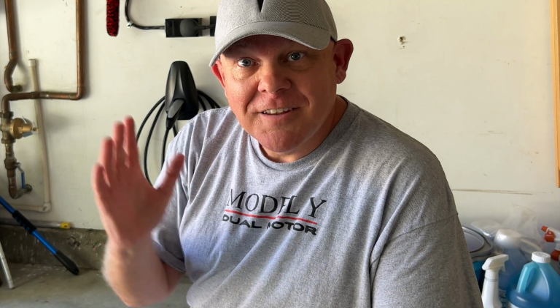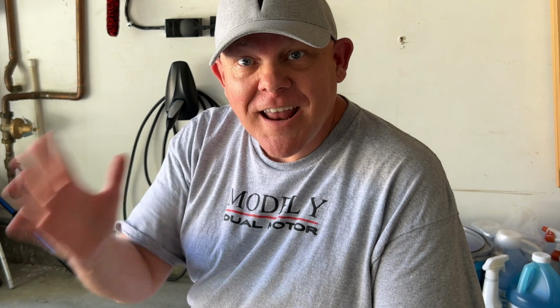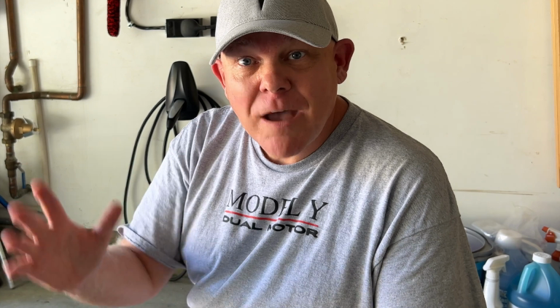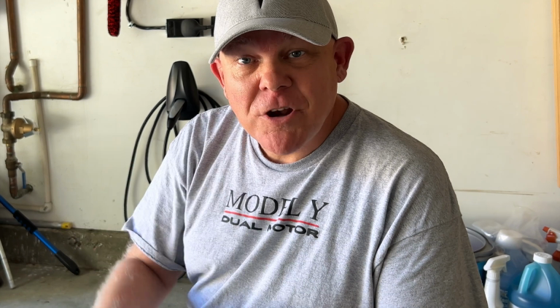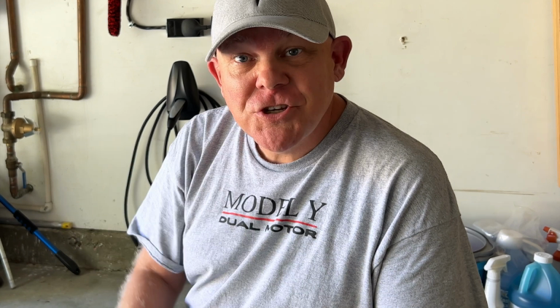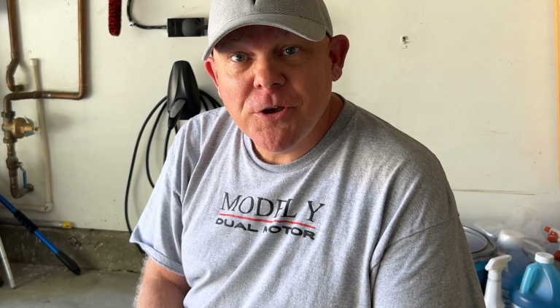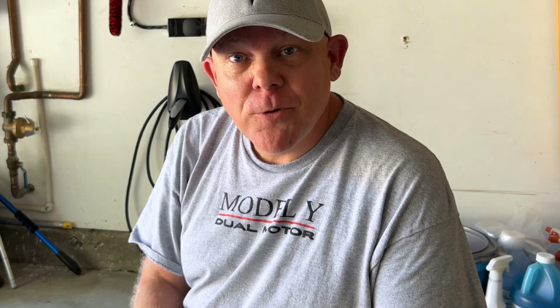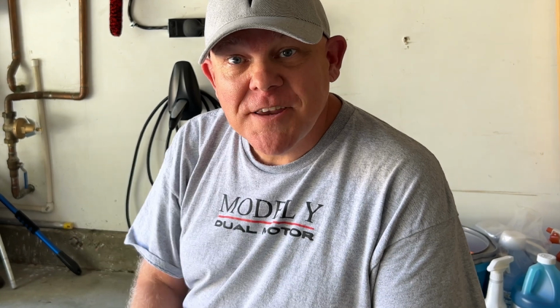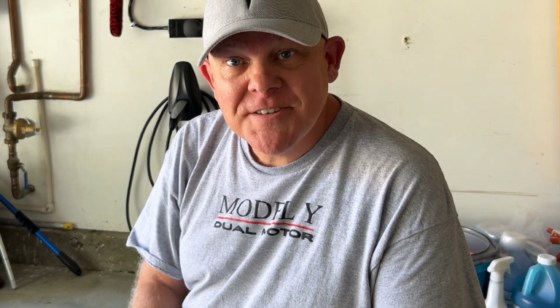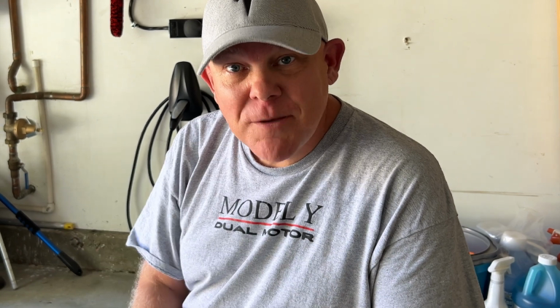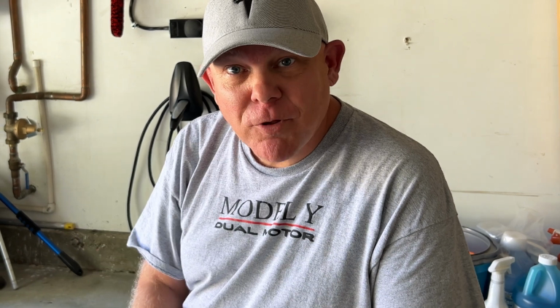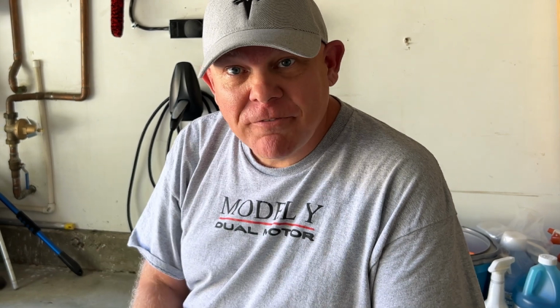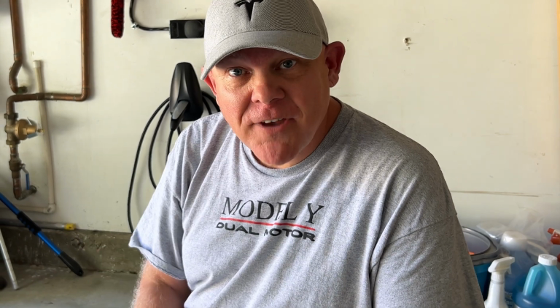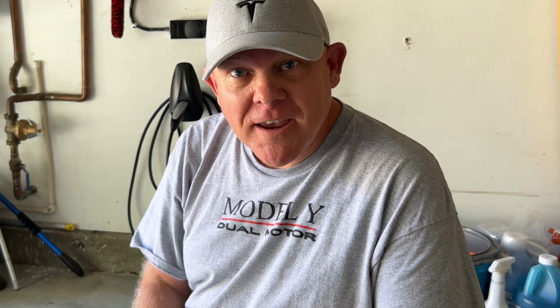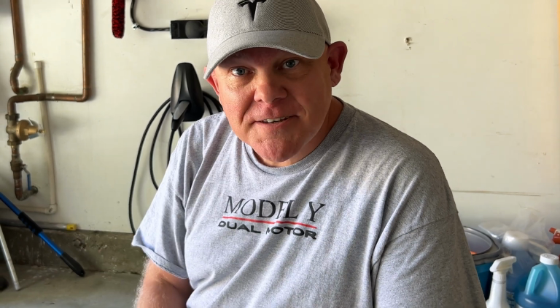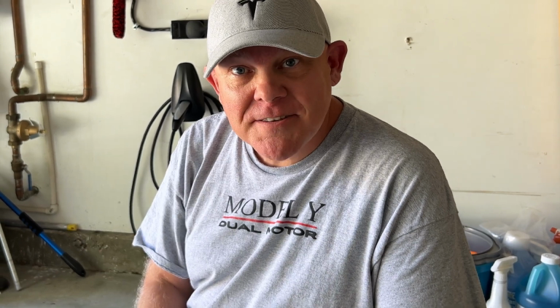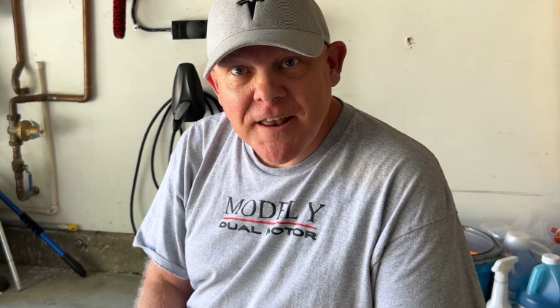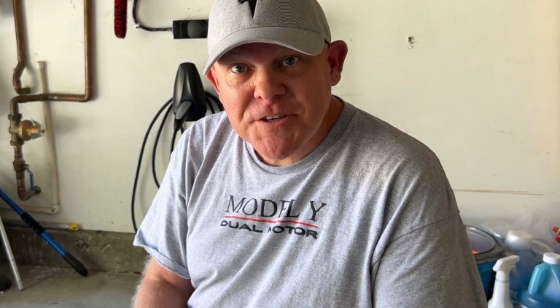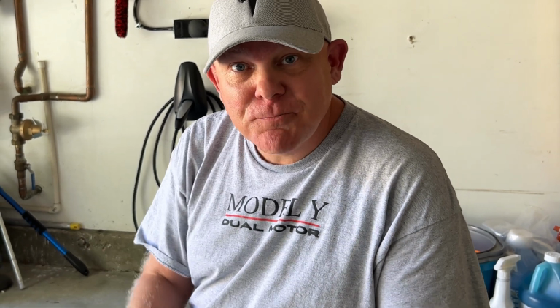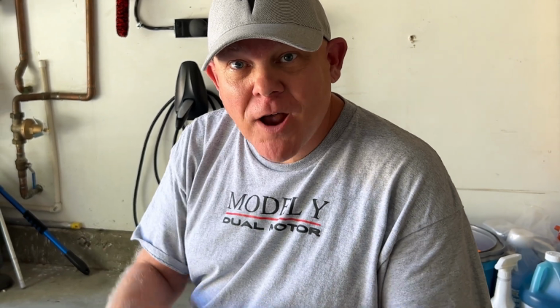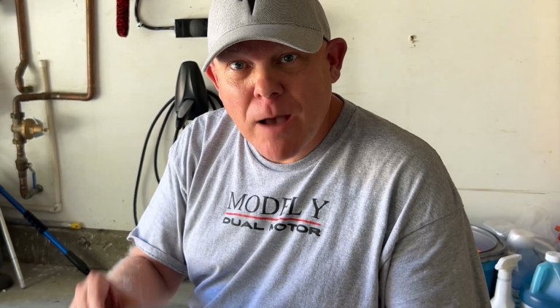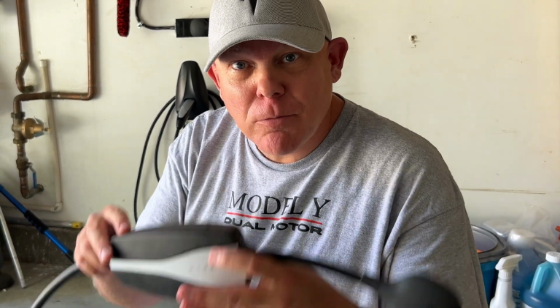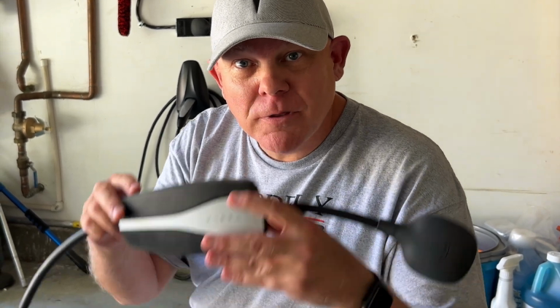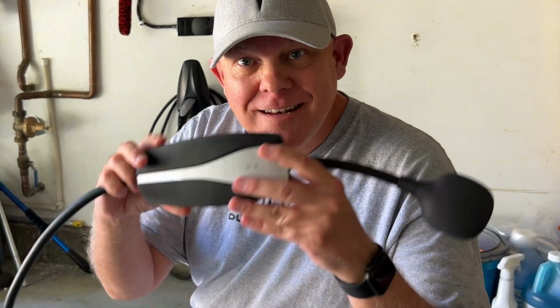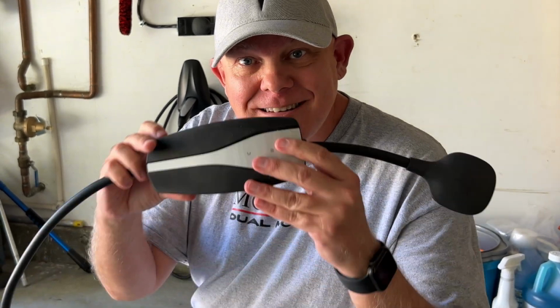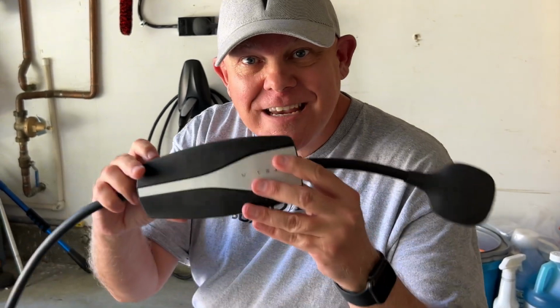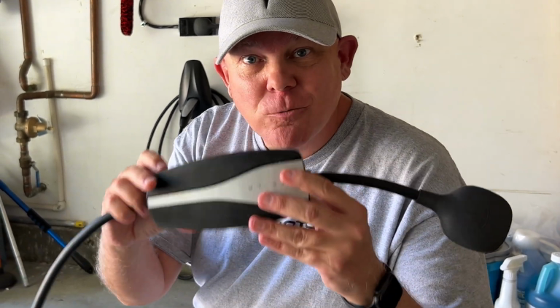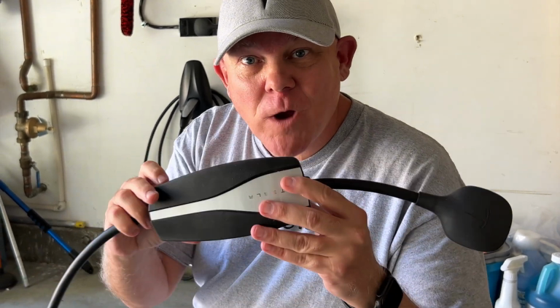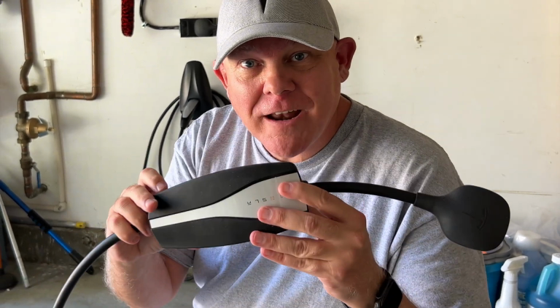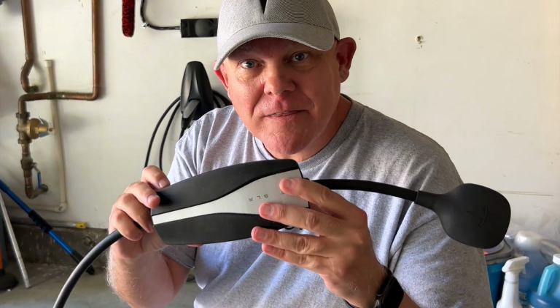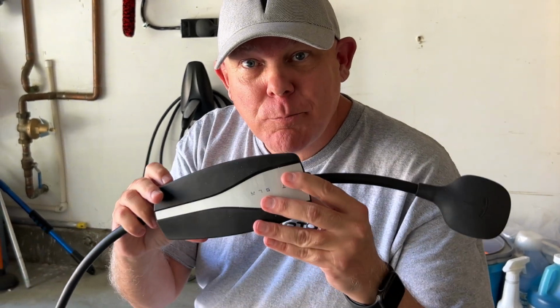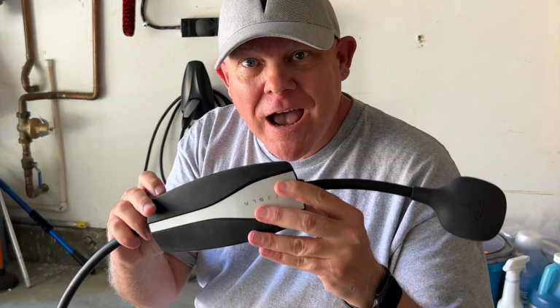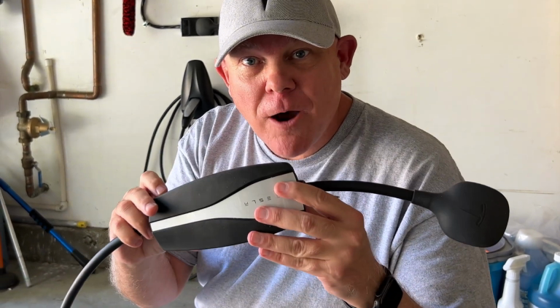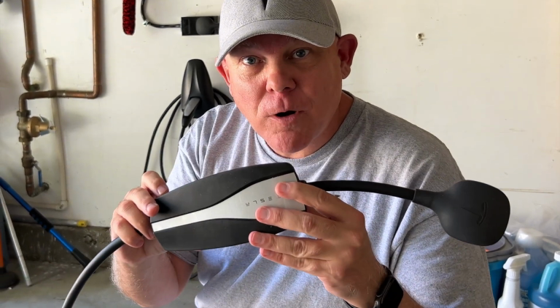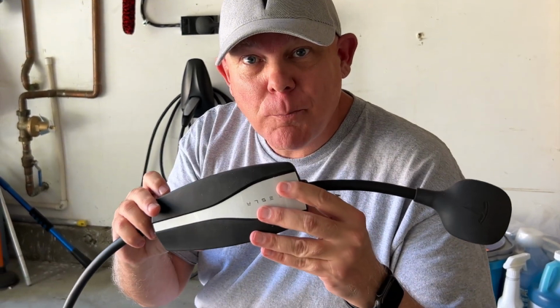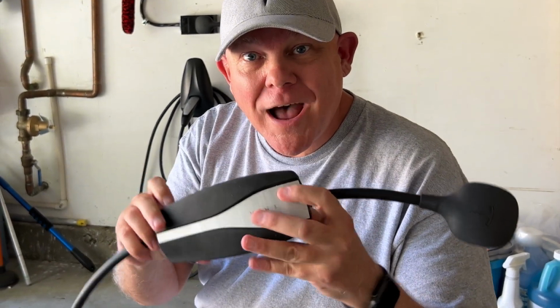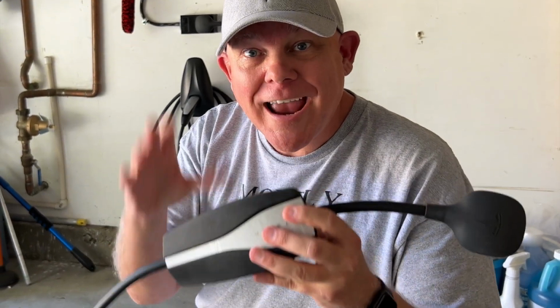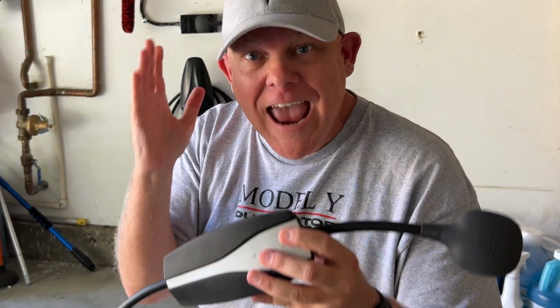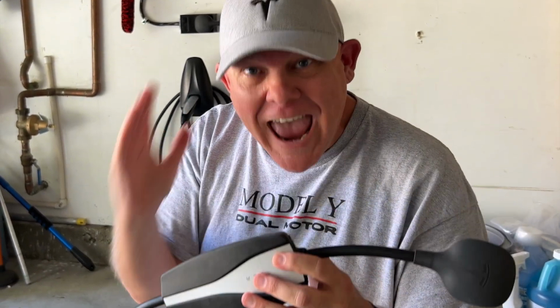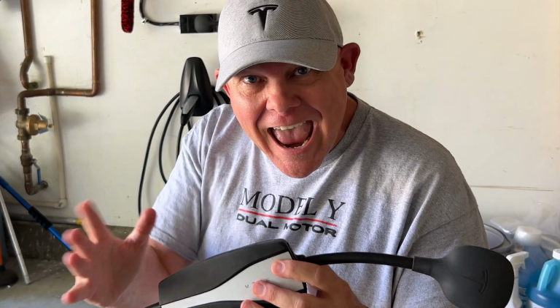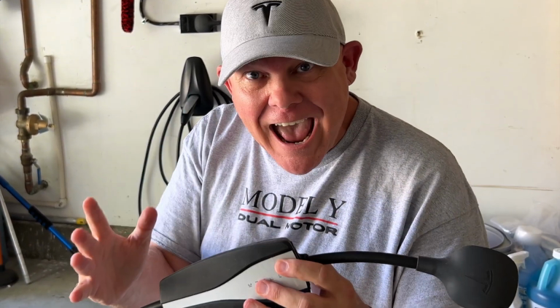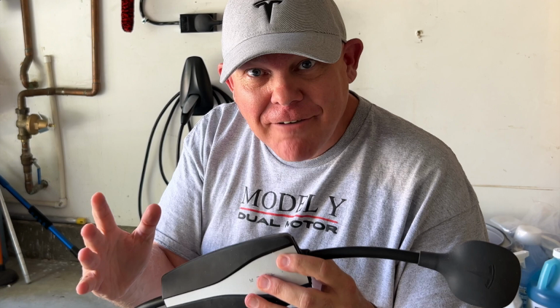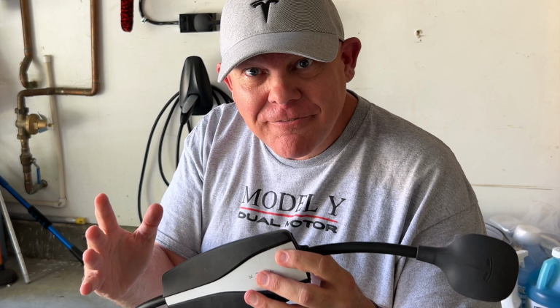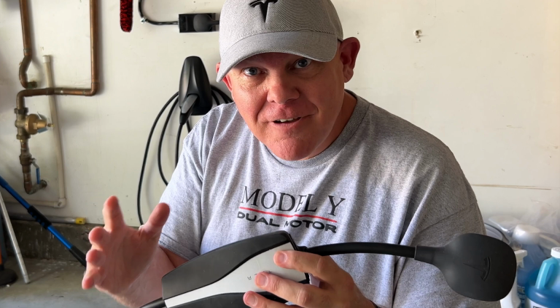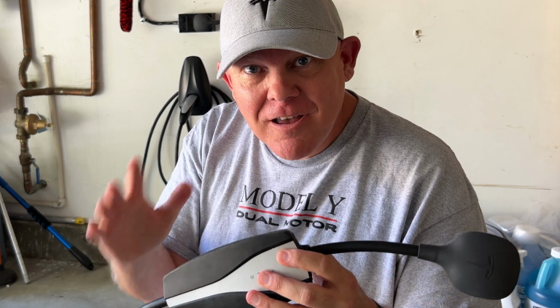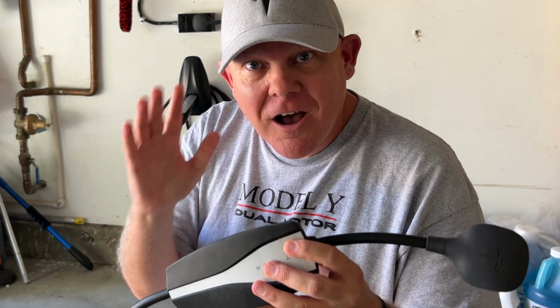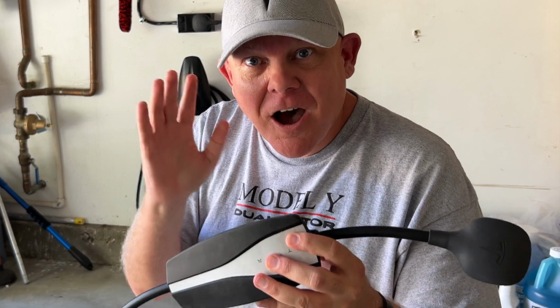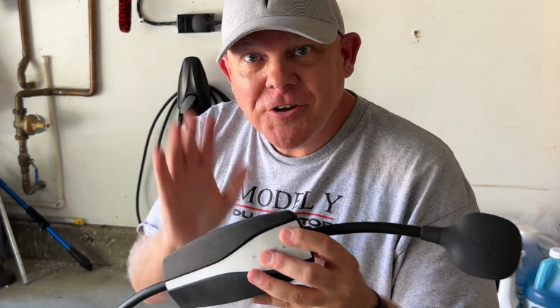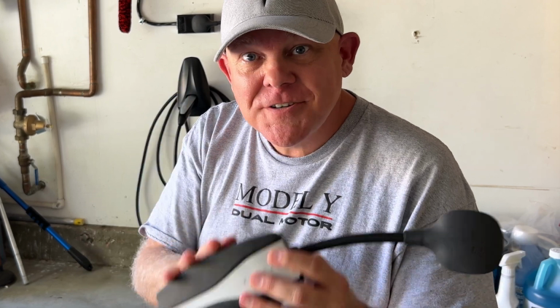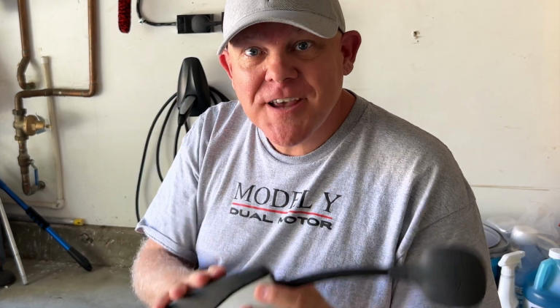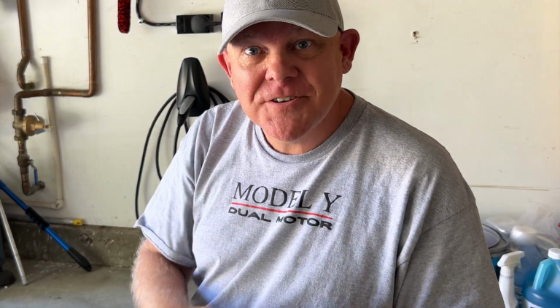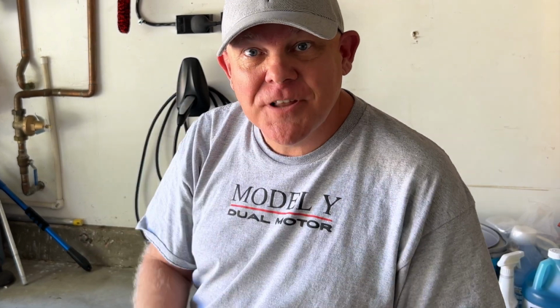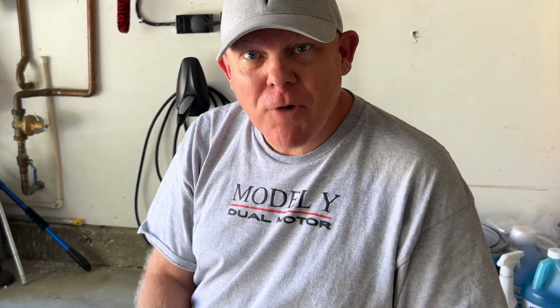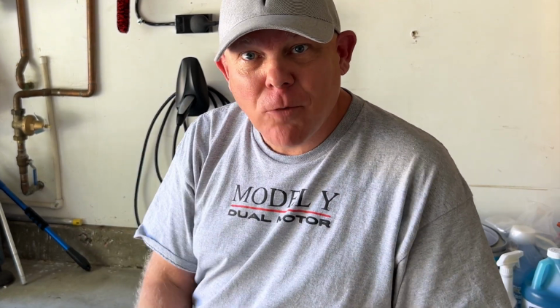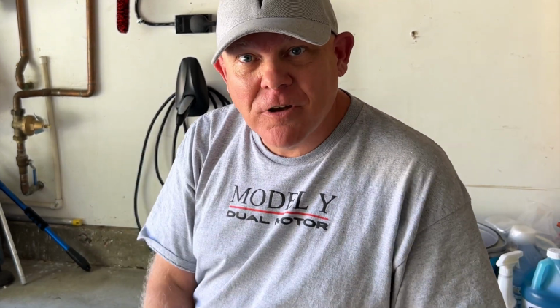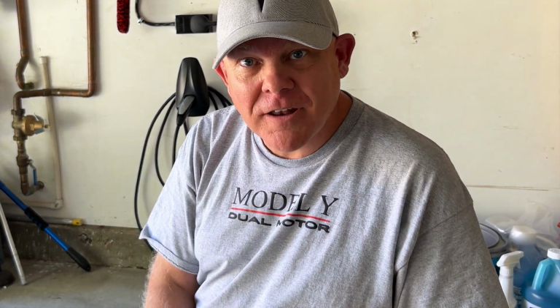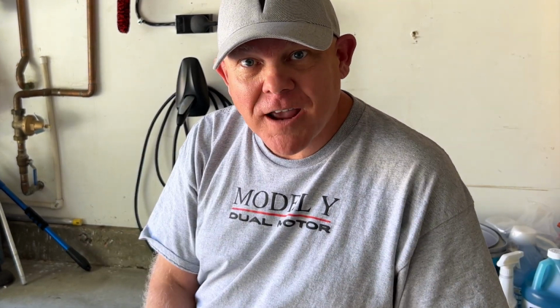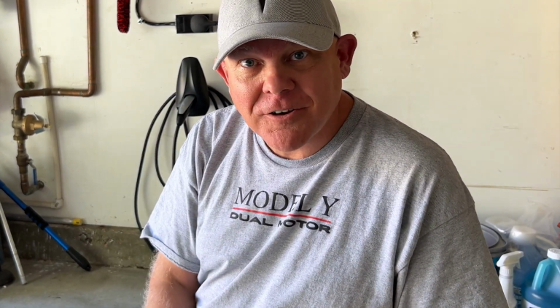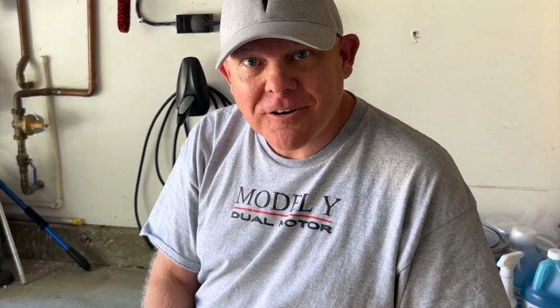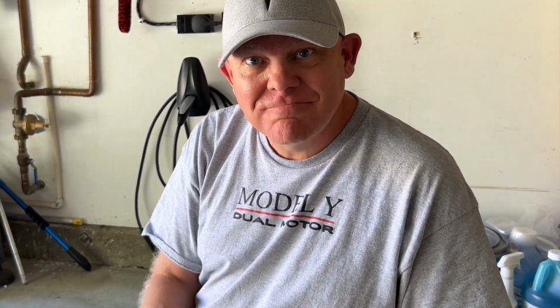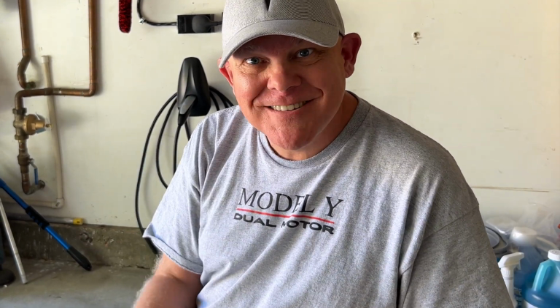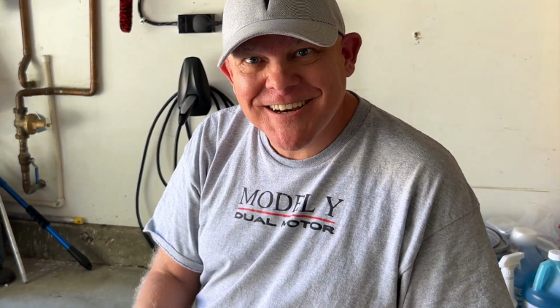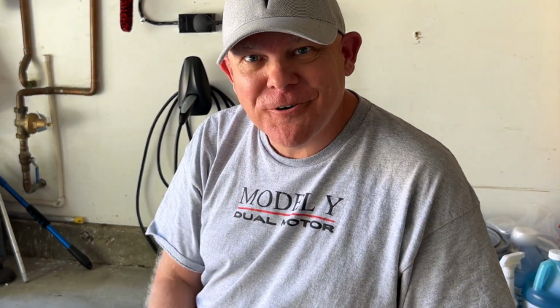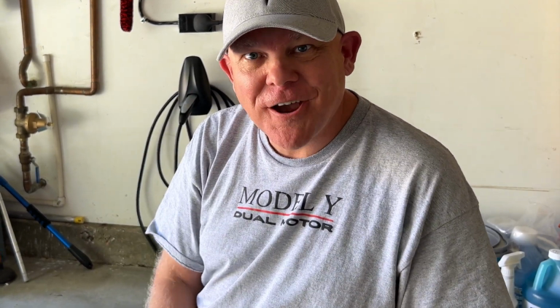Today, I'm going to show you a simple fix that is probably derating the power by half on your Tesla mobile connector. Stick around.